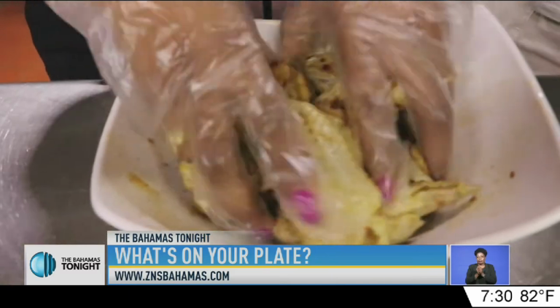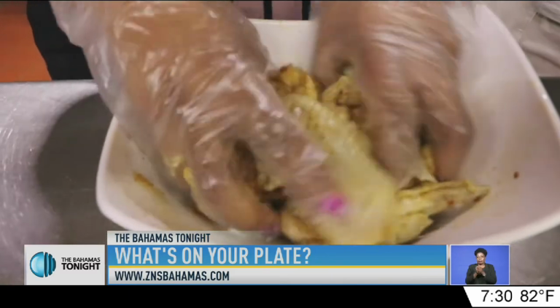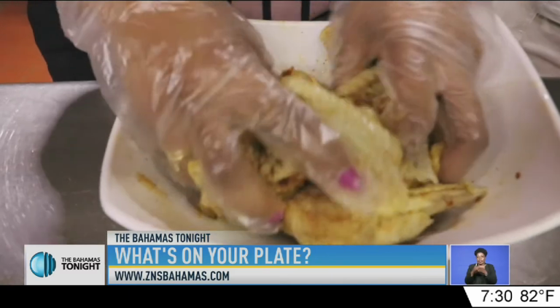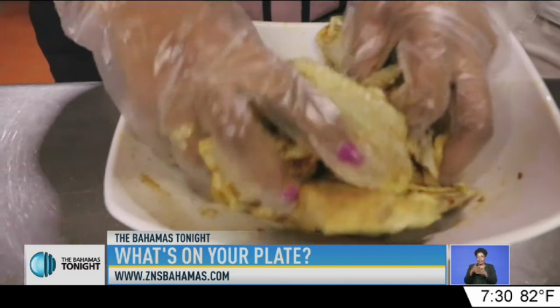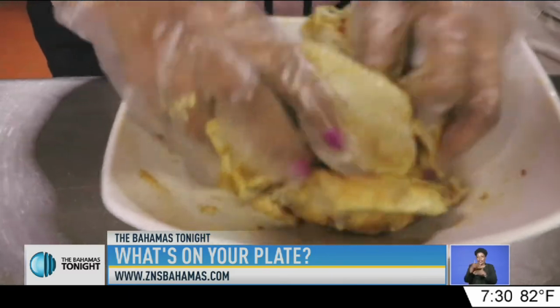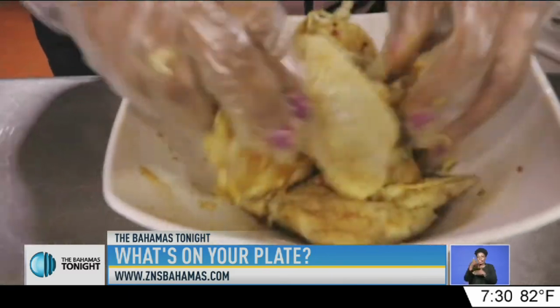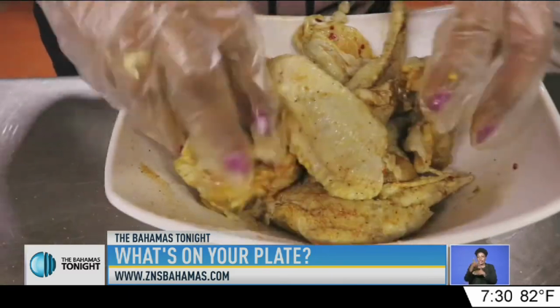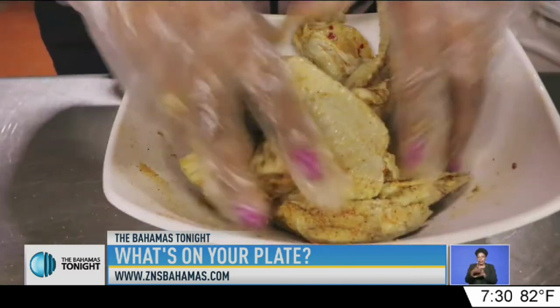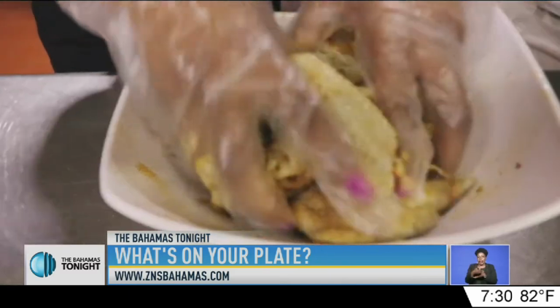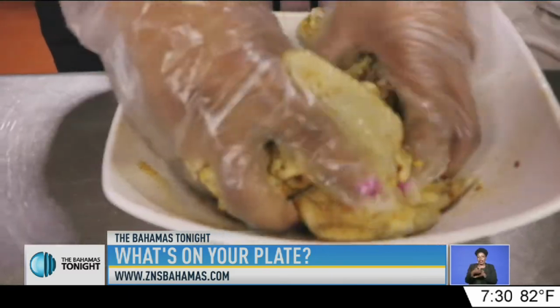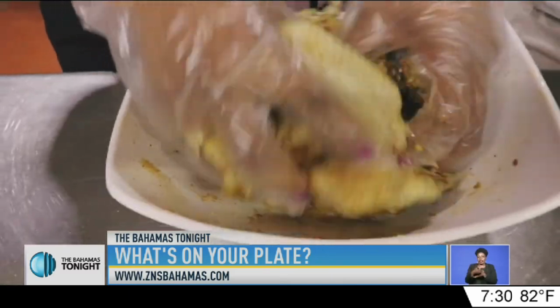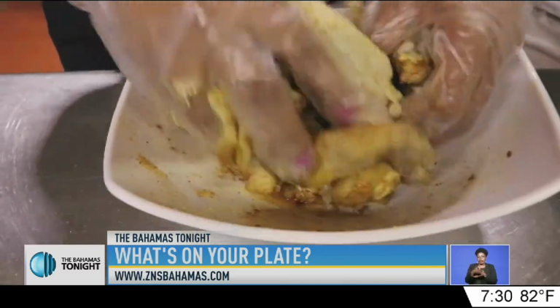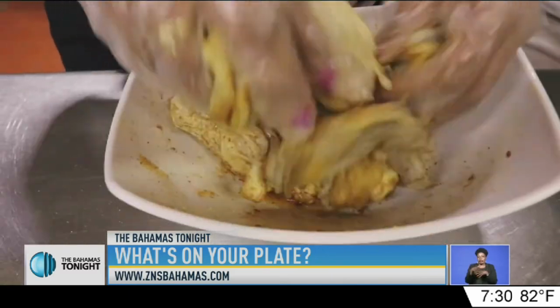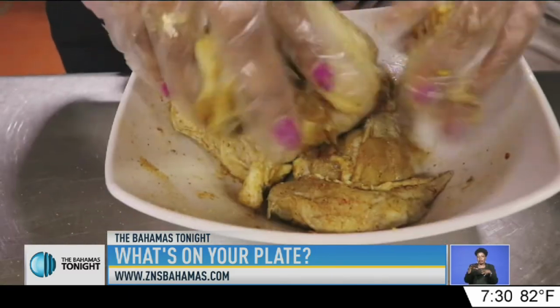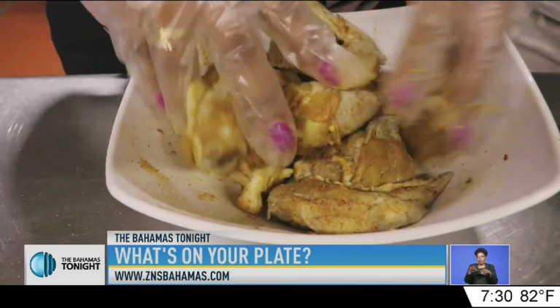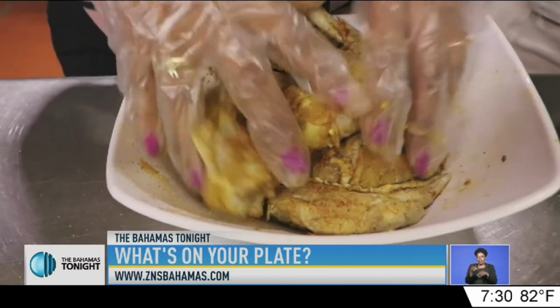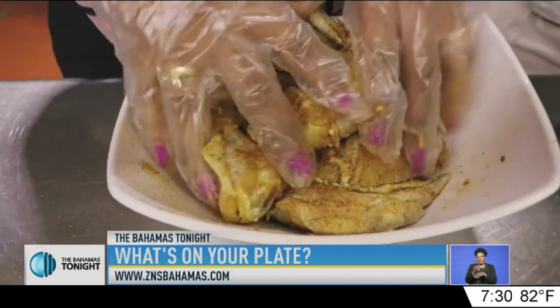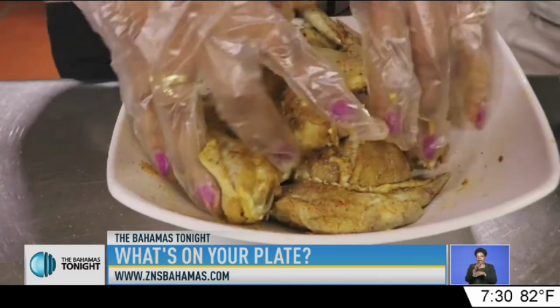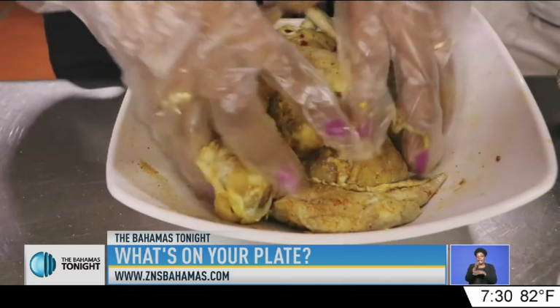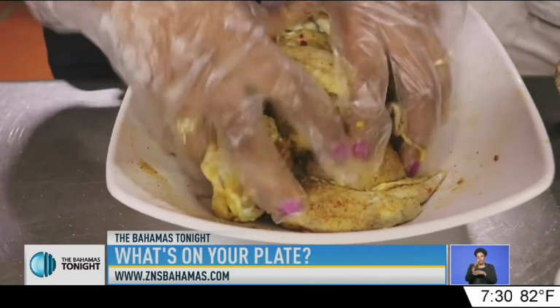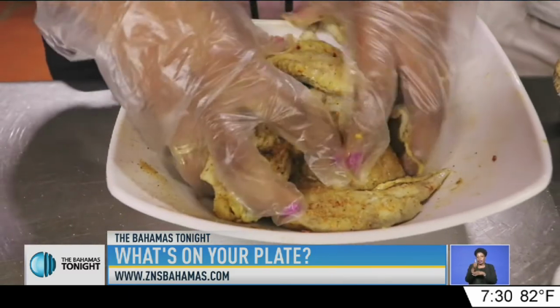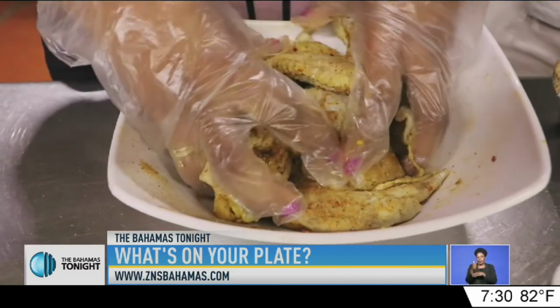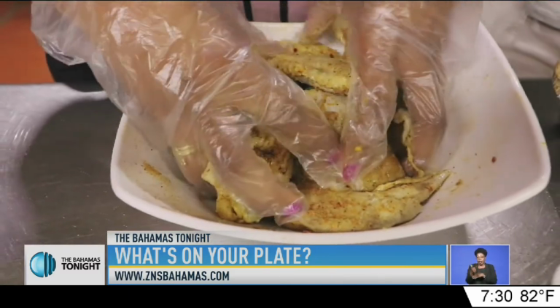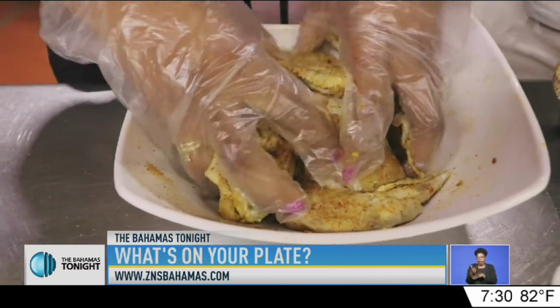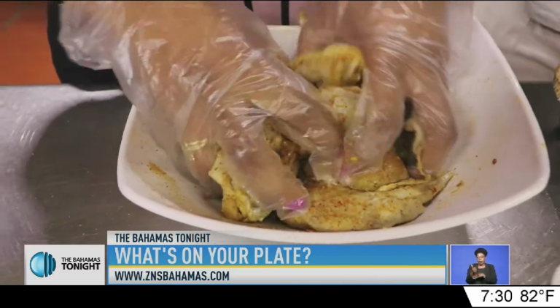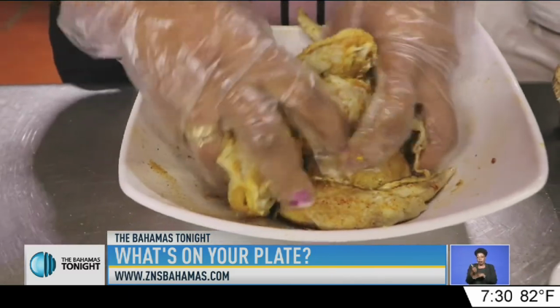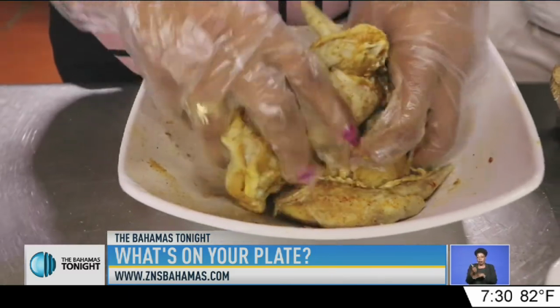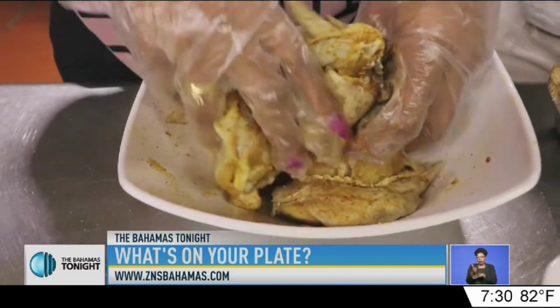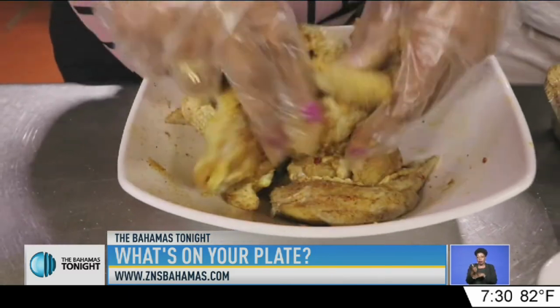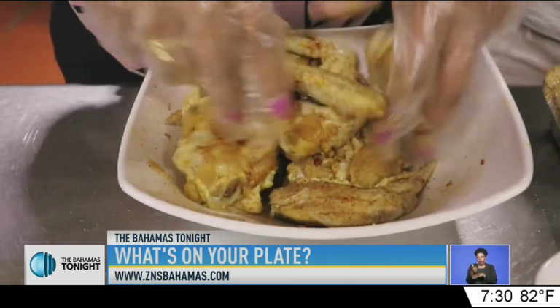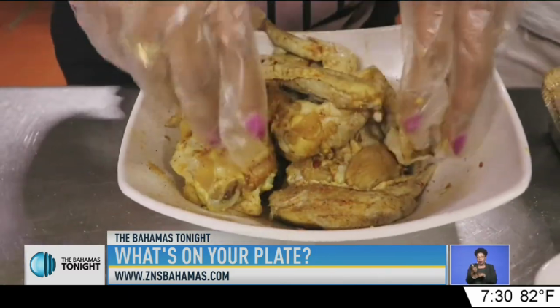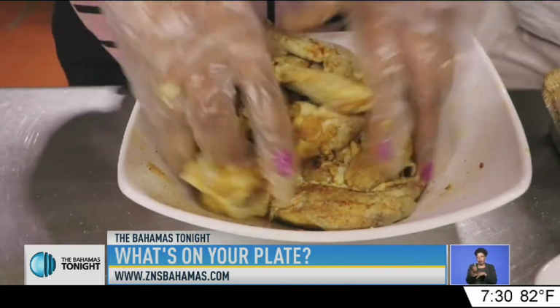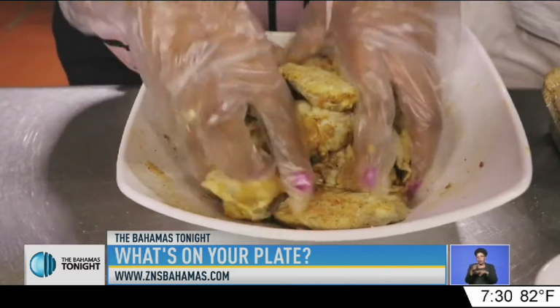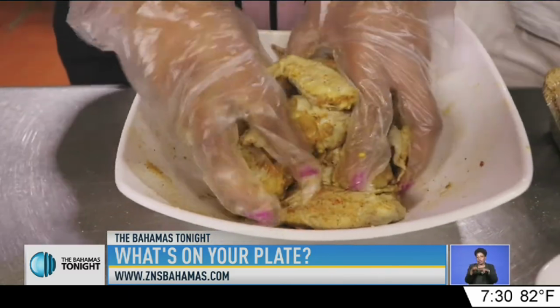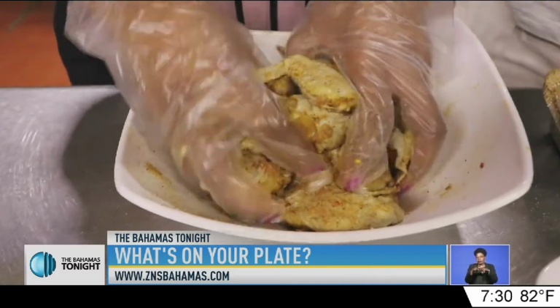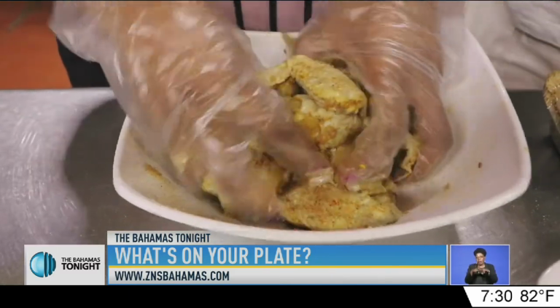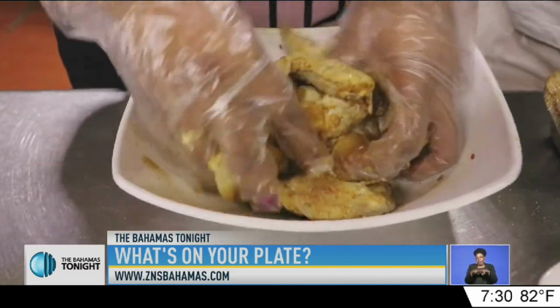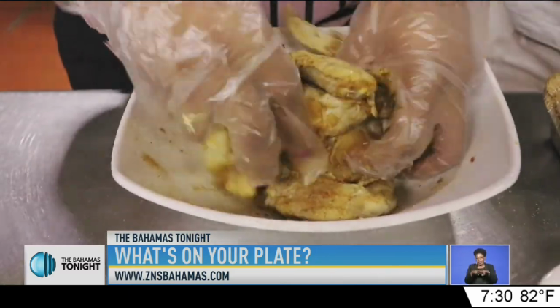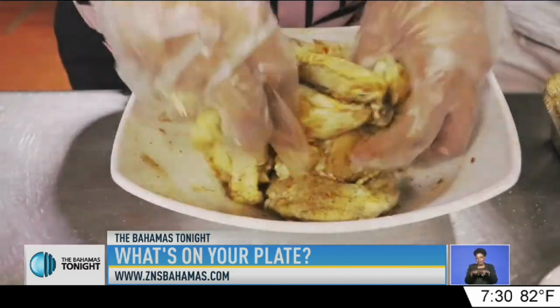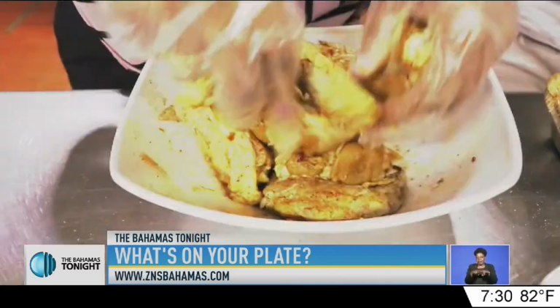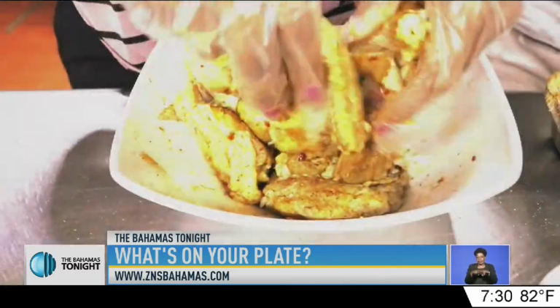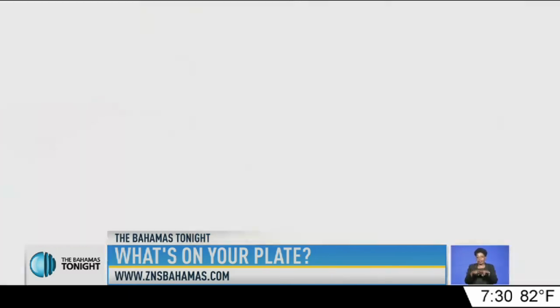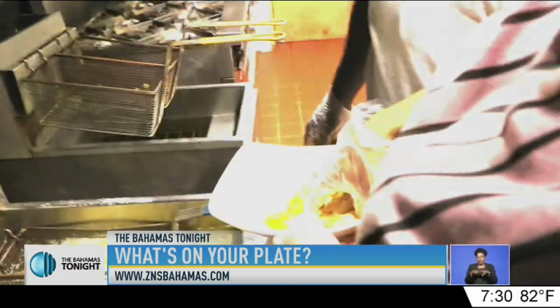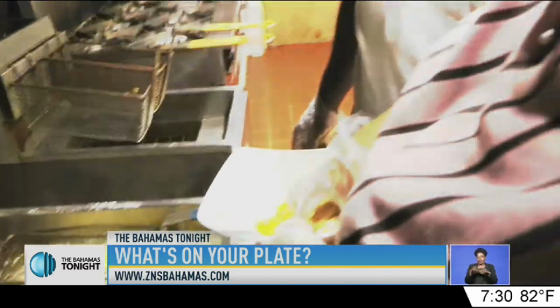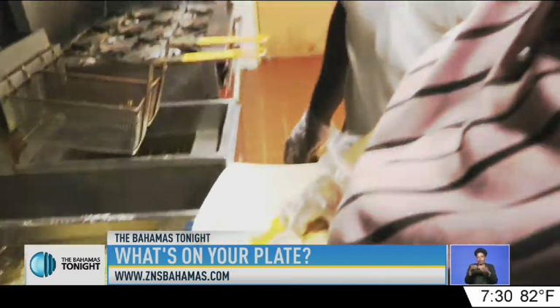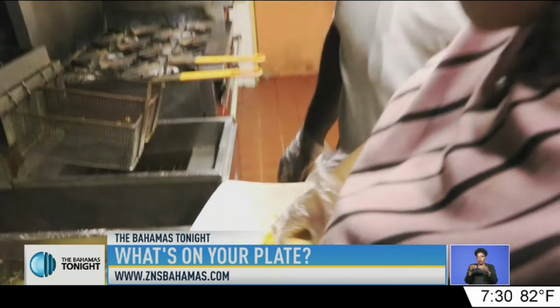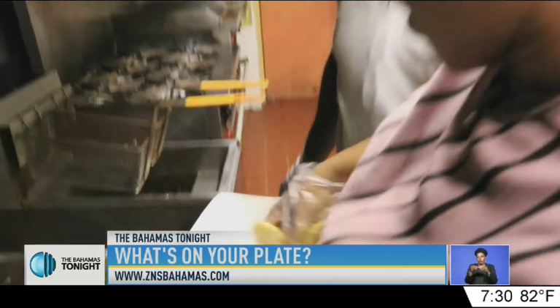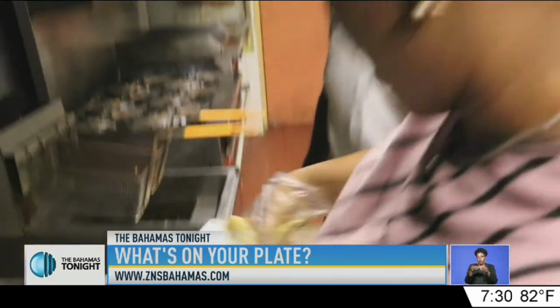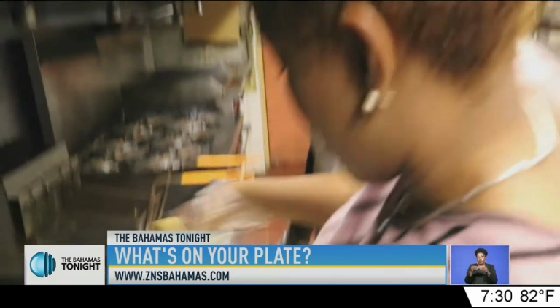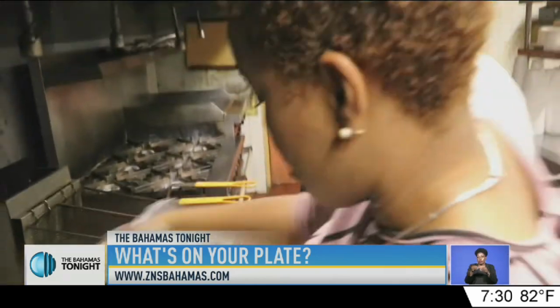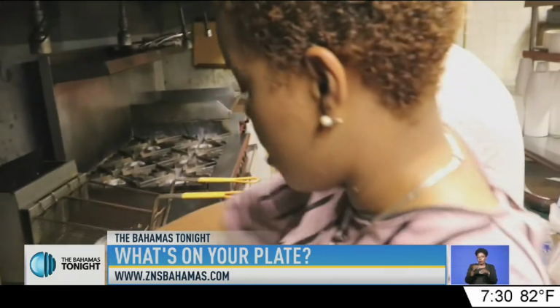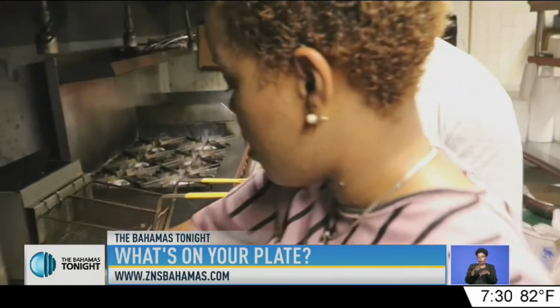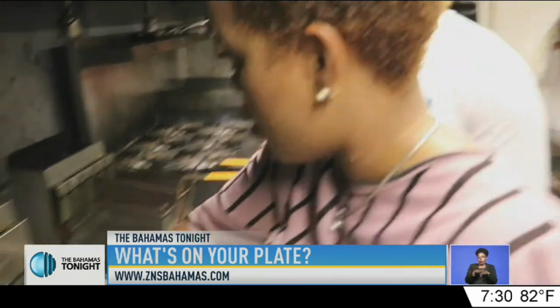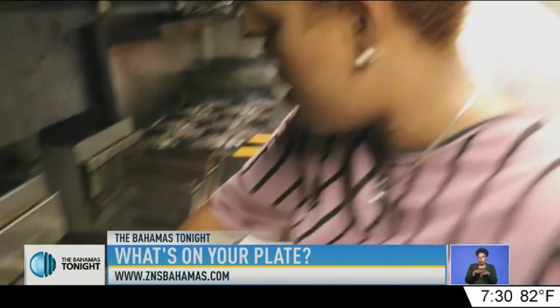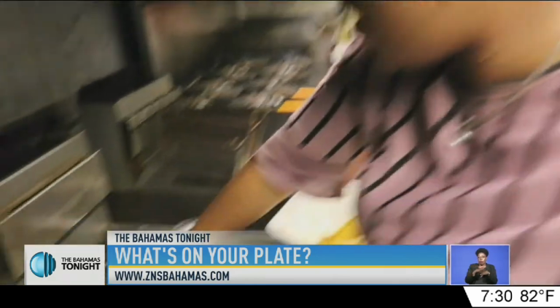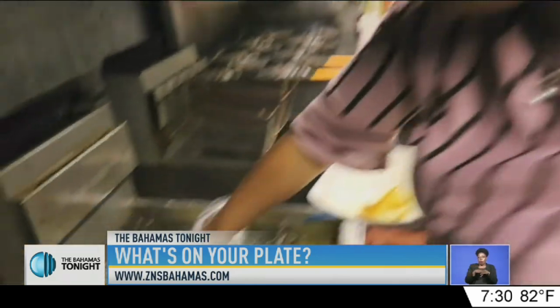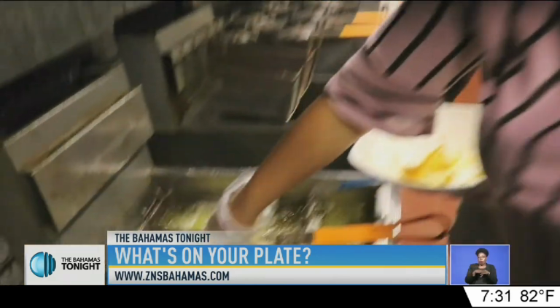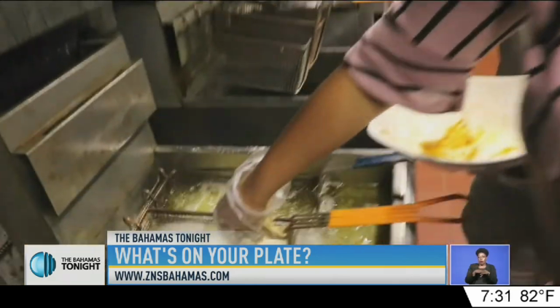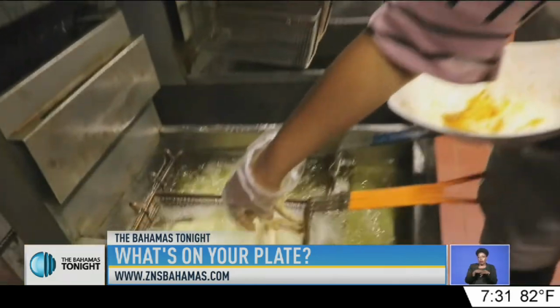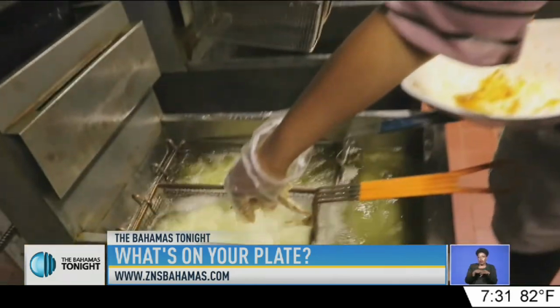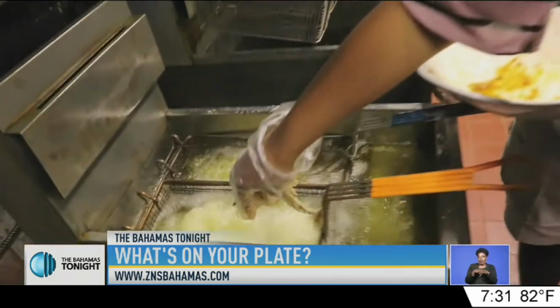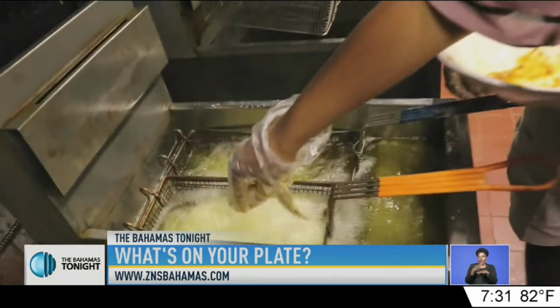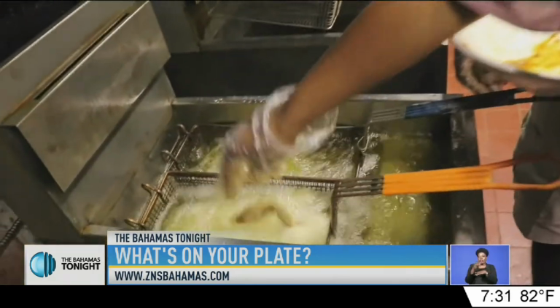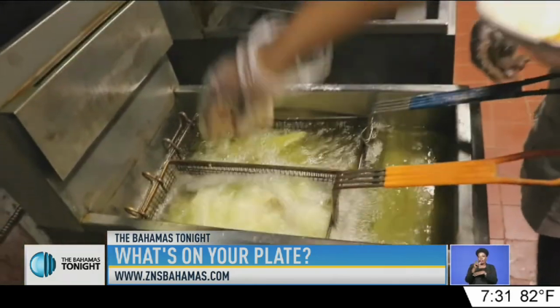We massaged another secret blend of herbs and spices into chicken wings before dropping them into the fryer.